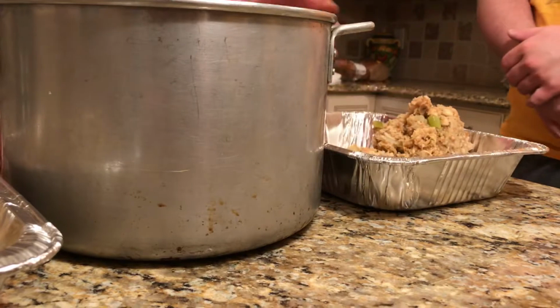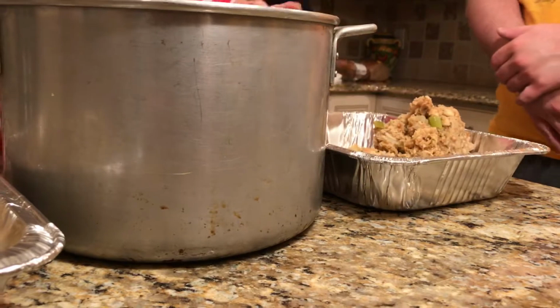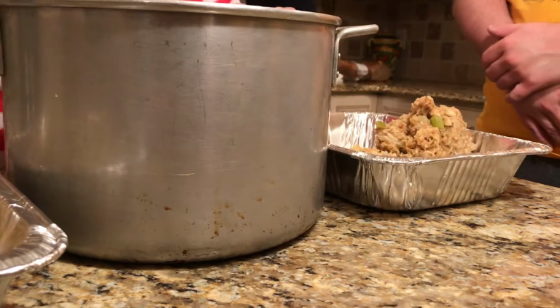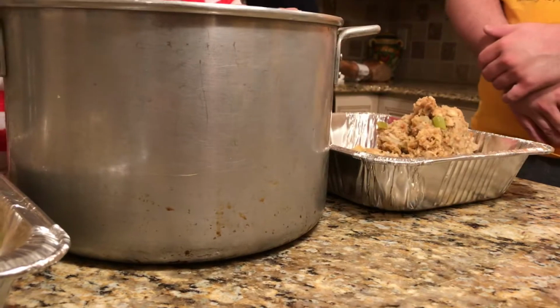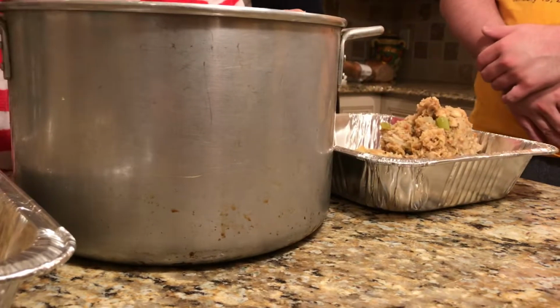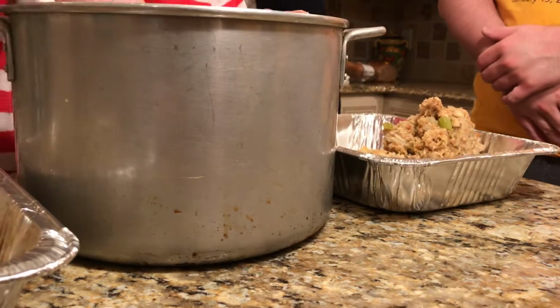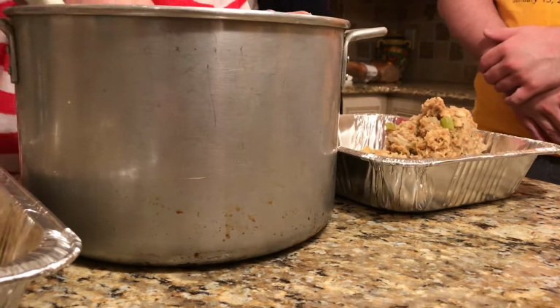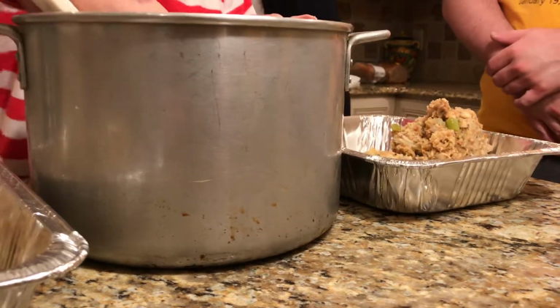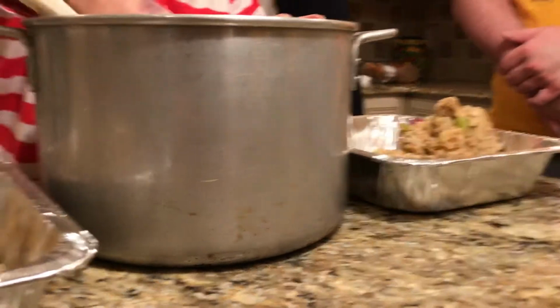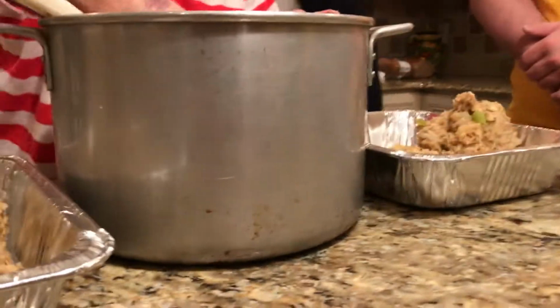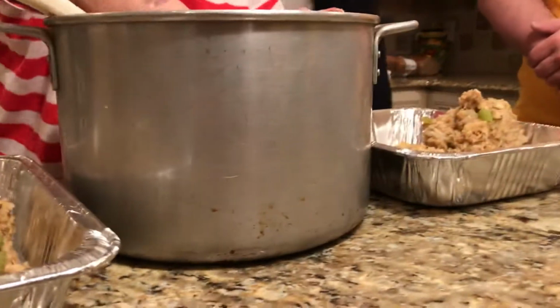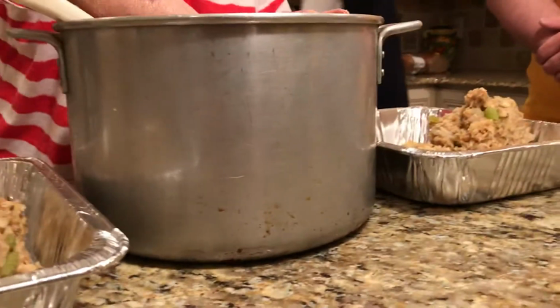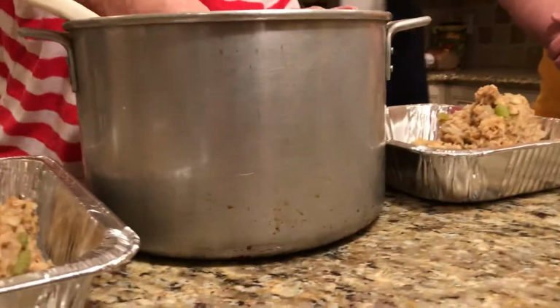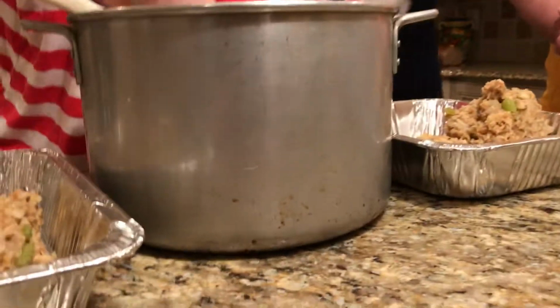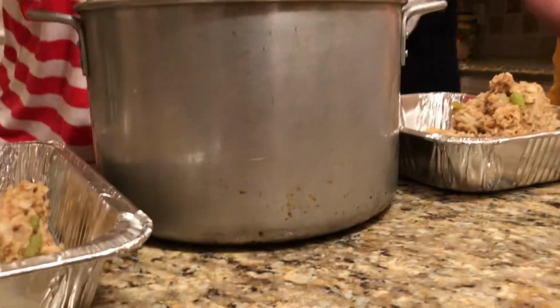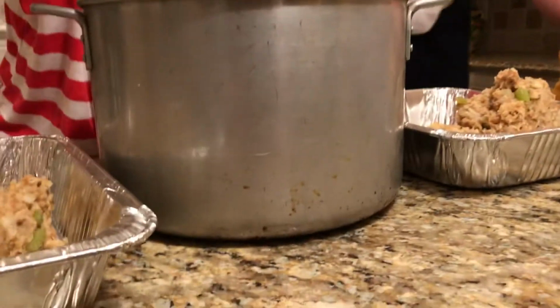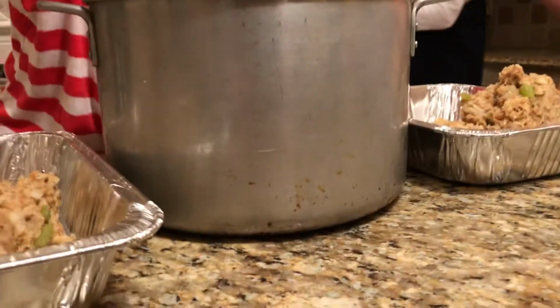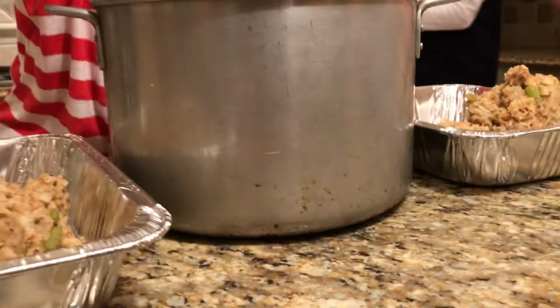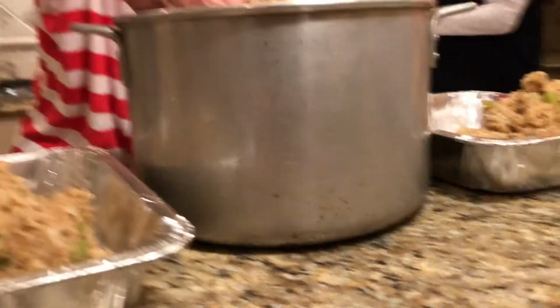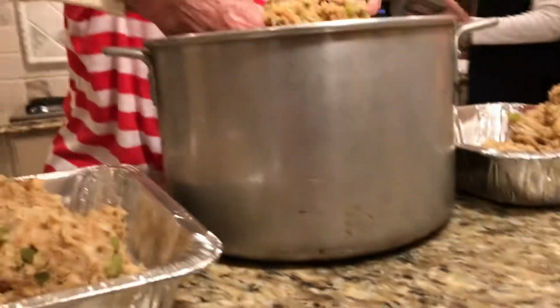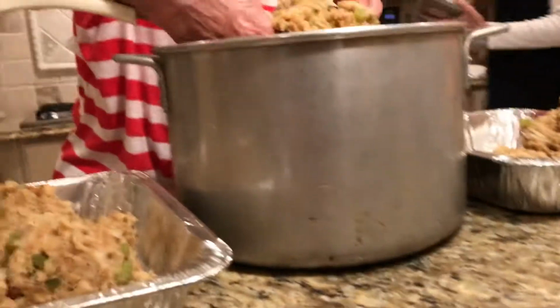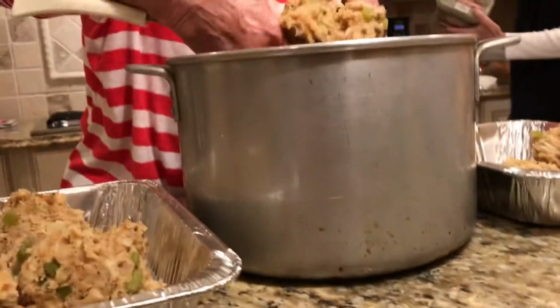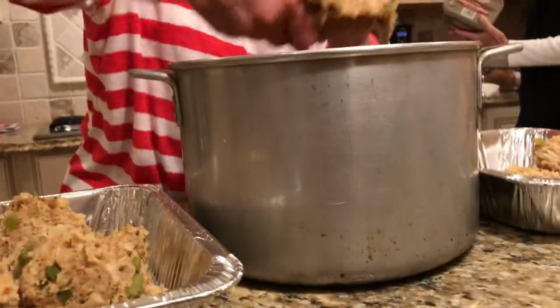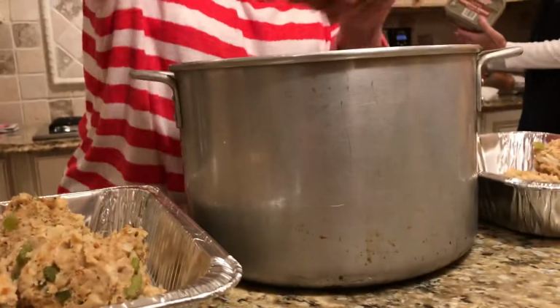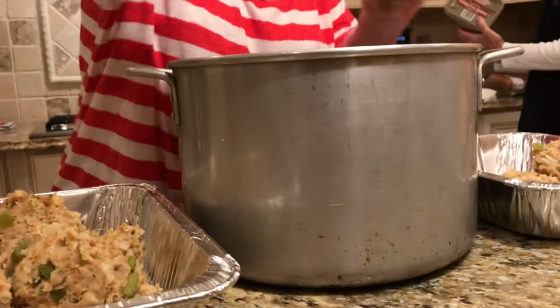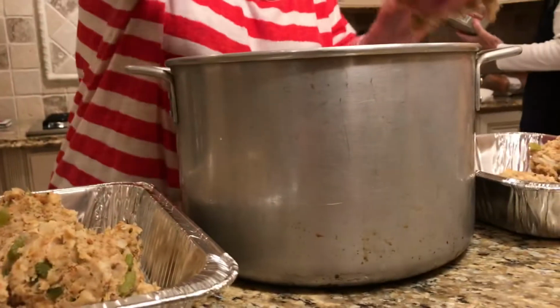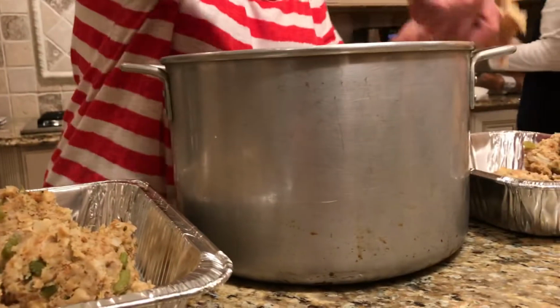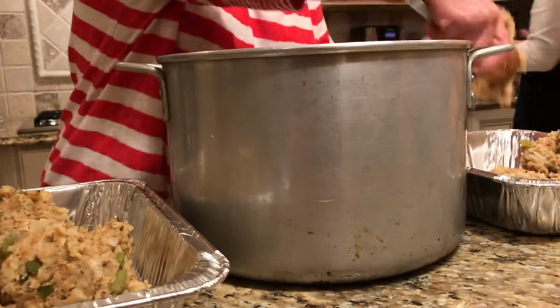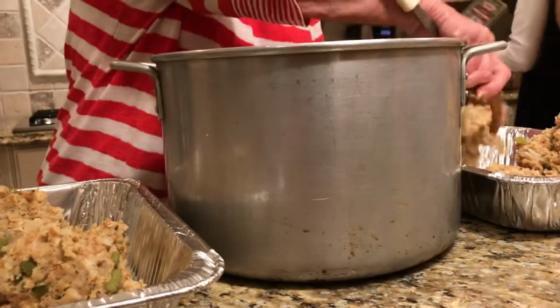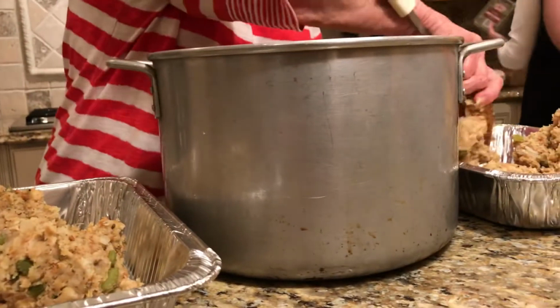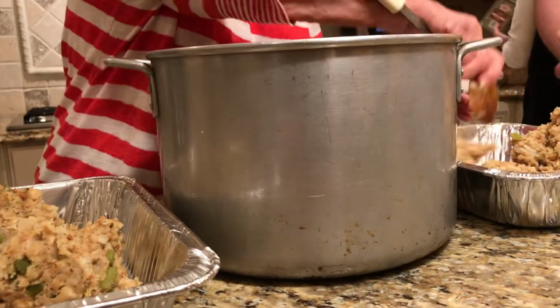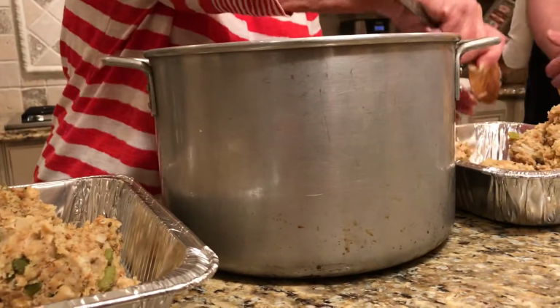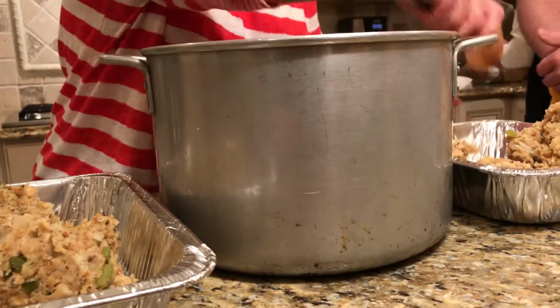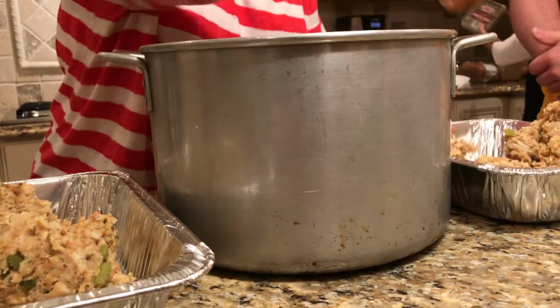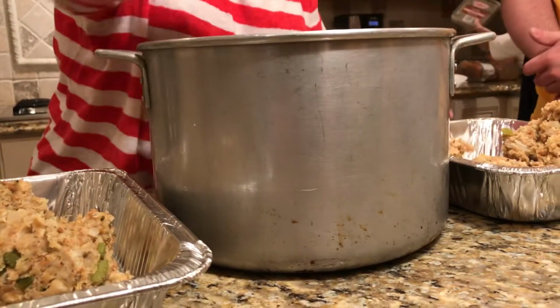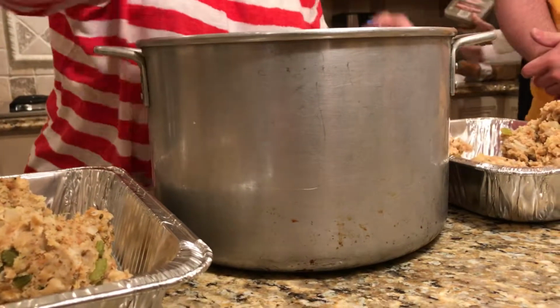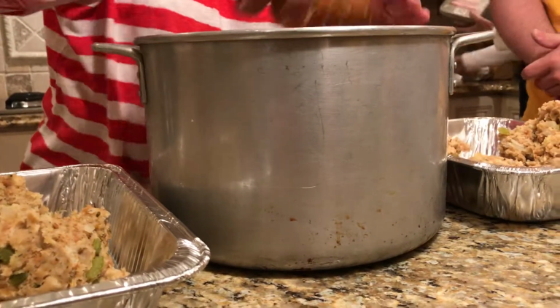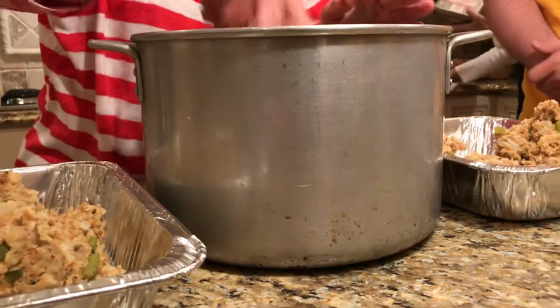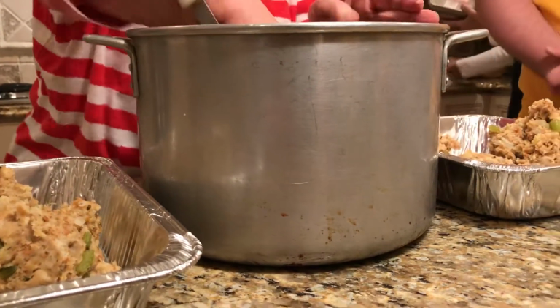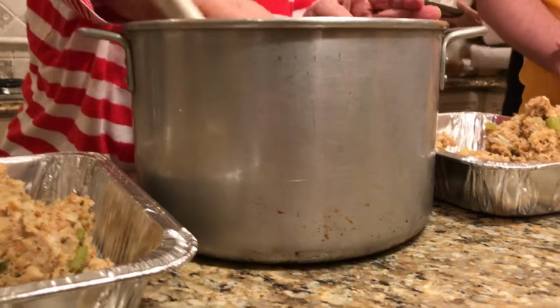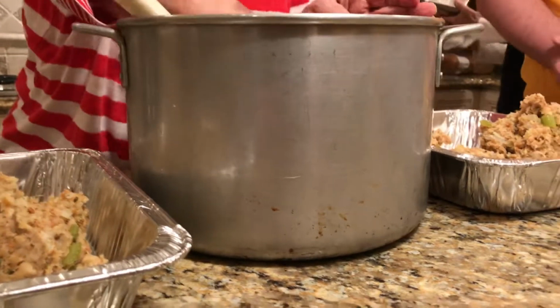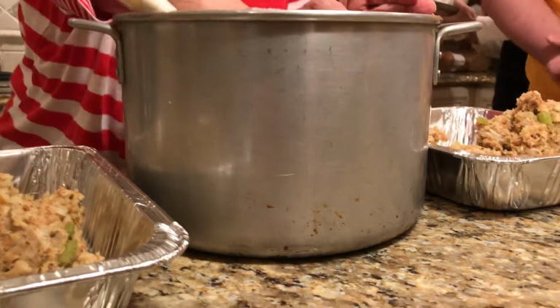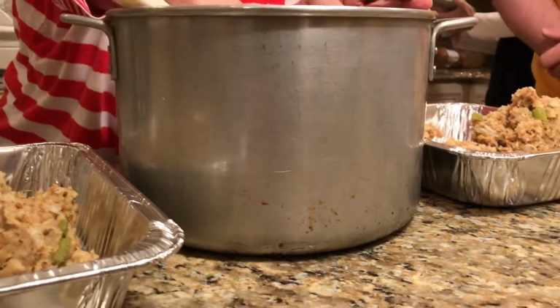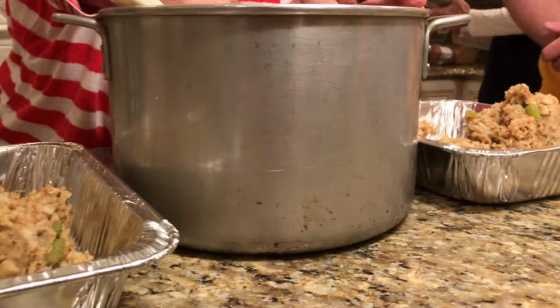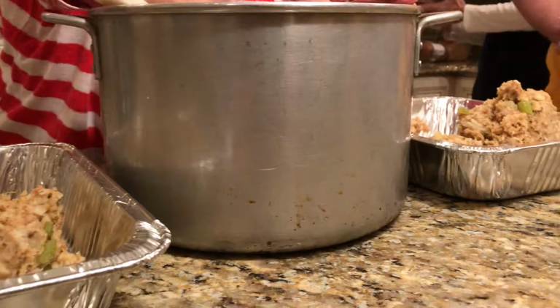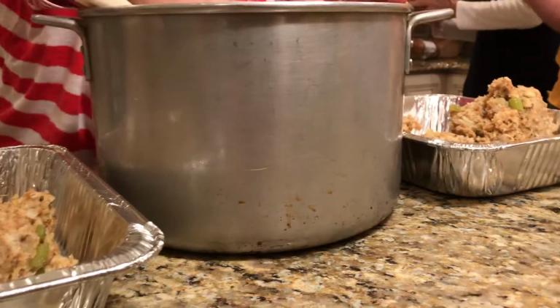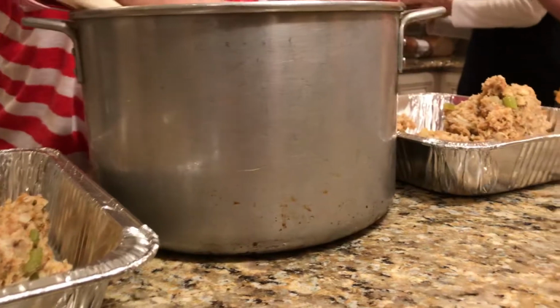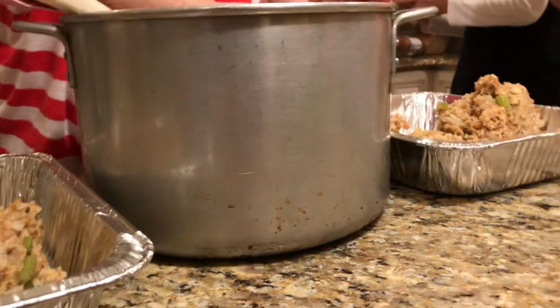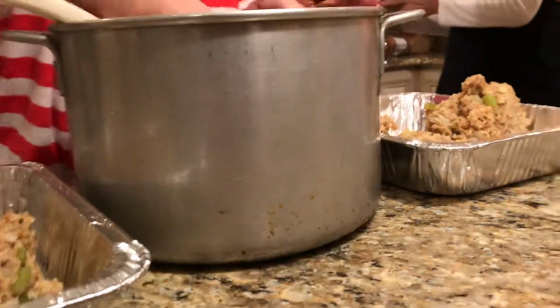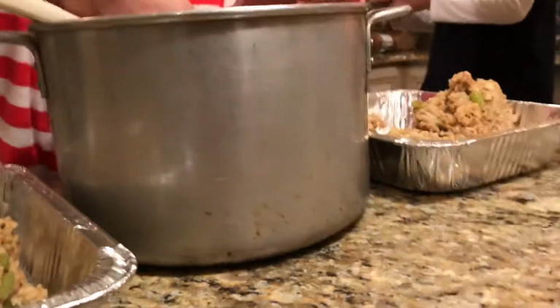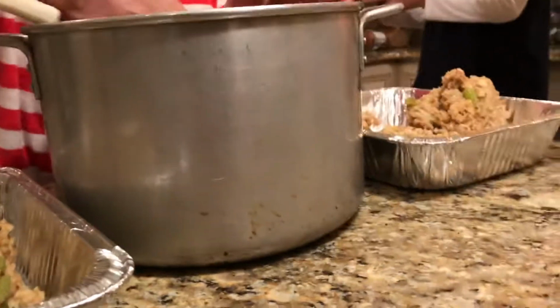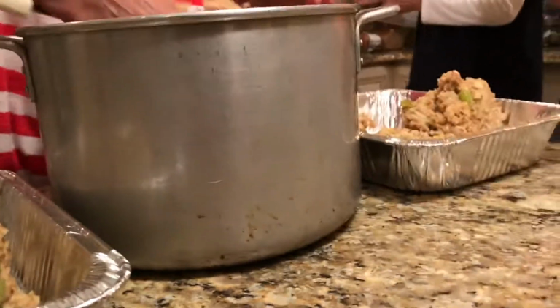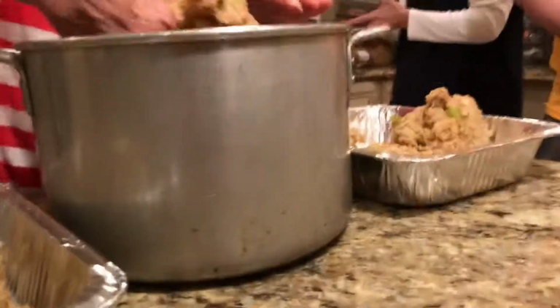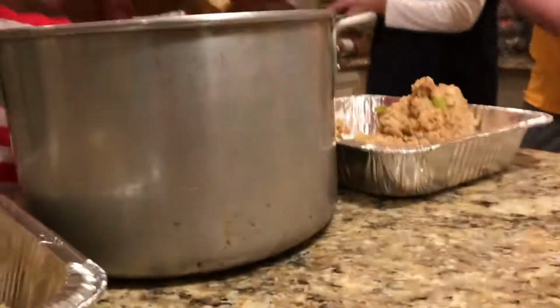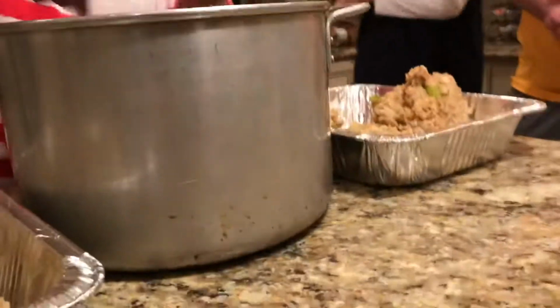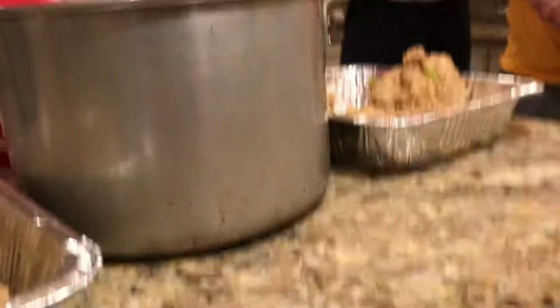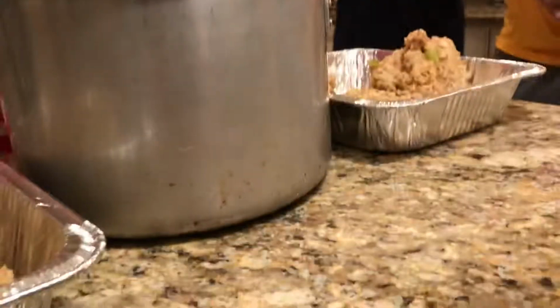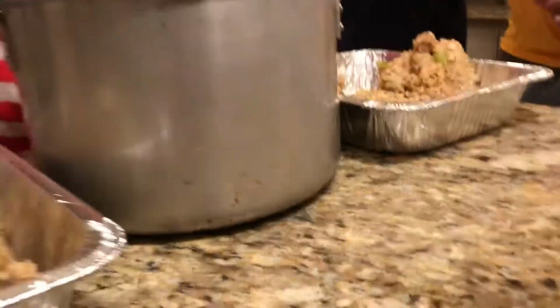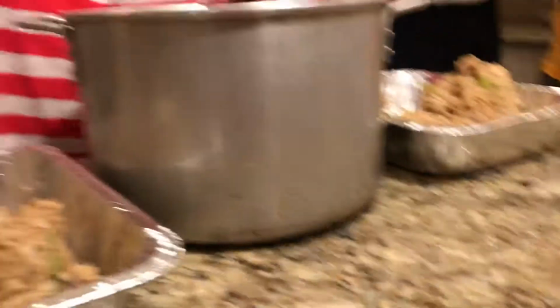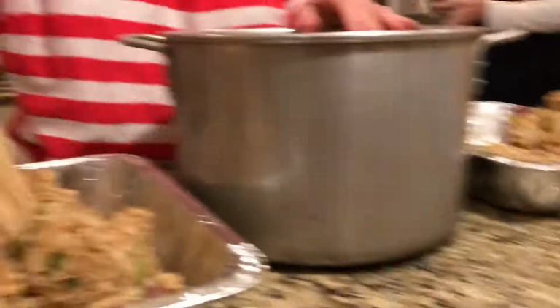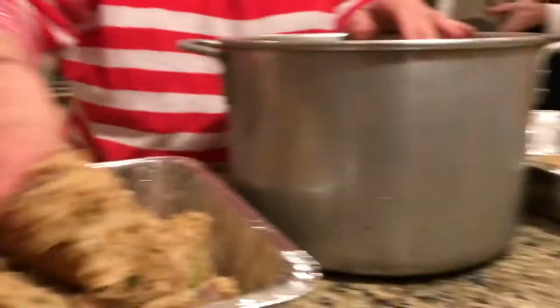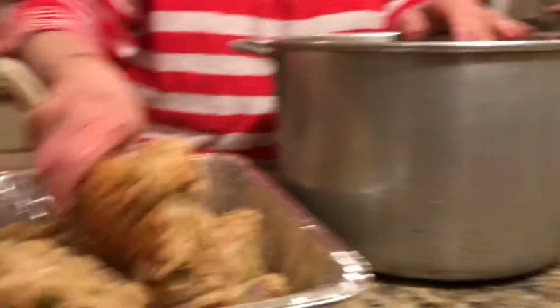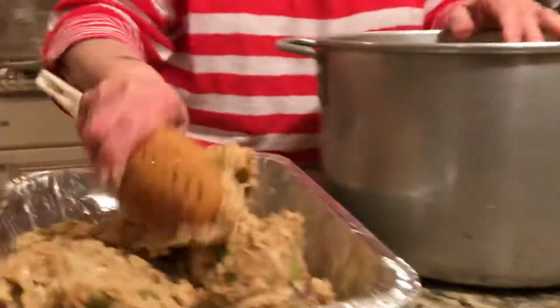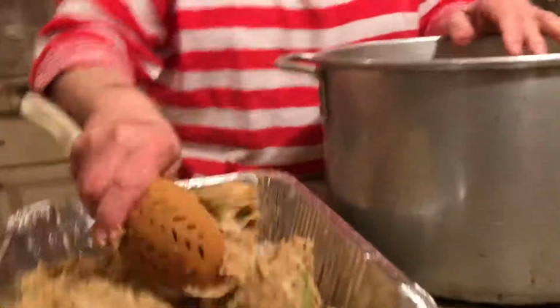But you could then put it in the turkey if you wanted to. If the turkey is cooked, maybe. Yeah, you don't put it in the raw turkey because there's too much junk in there.